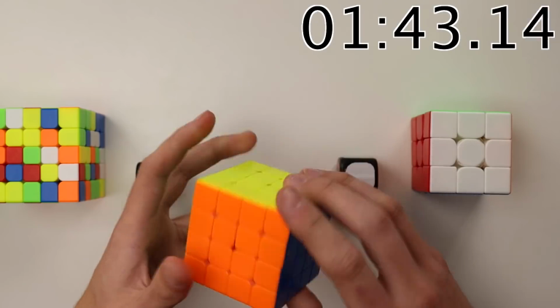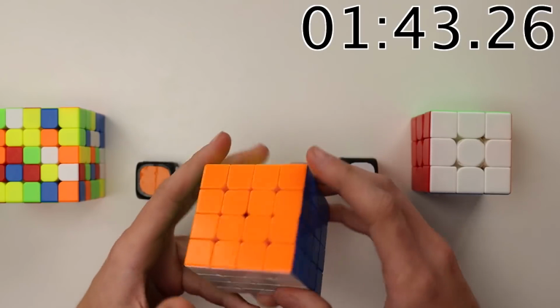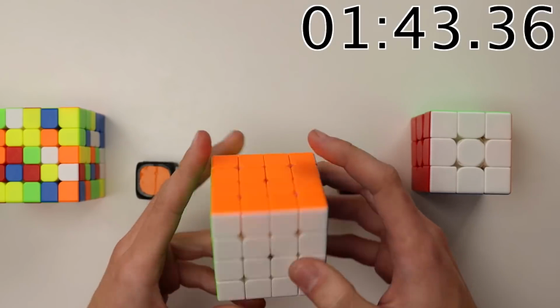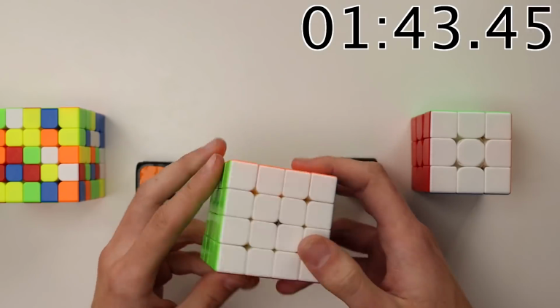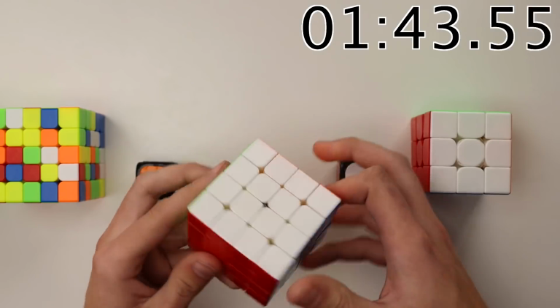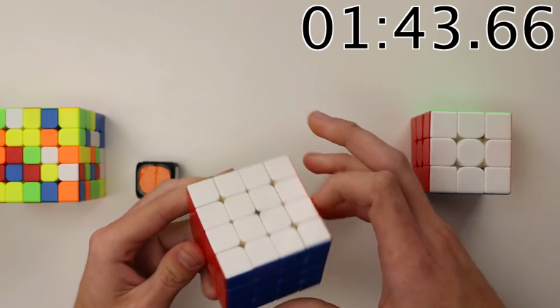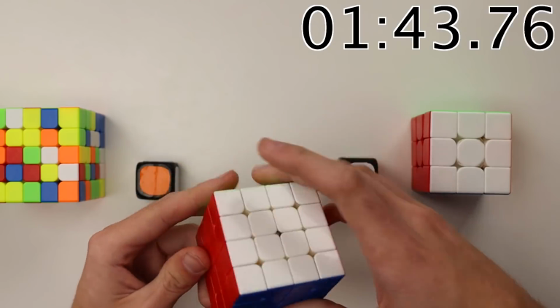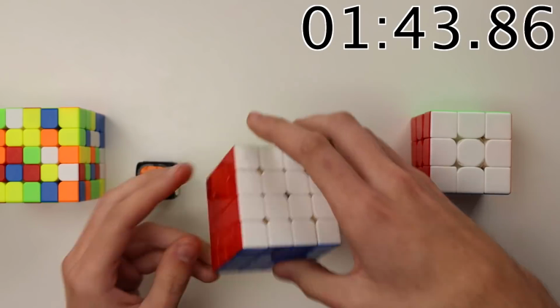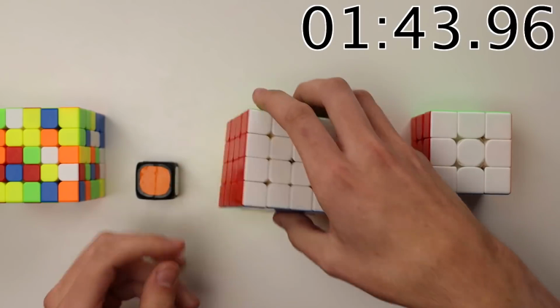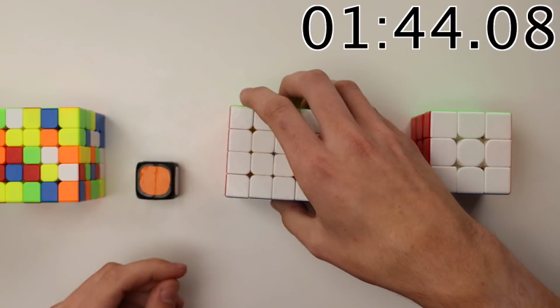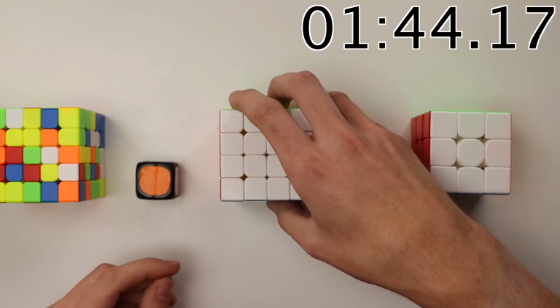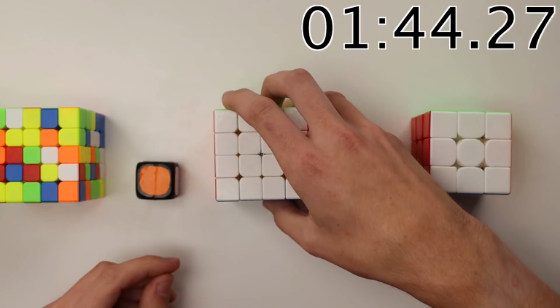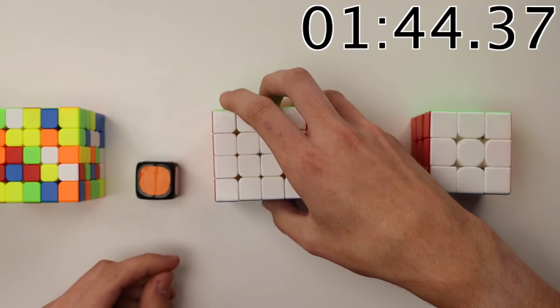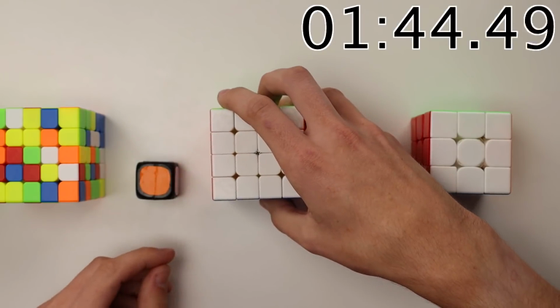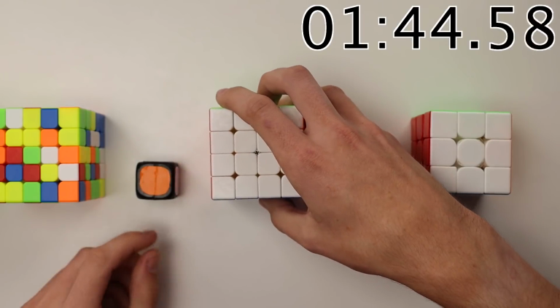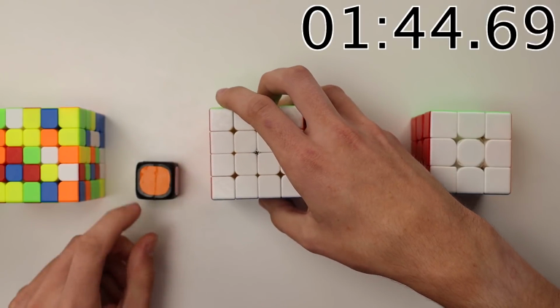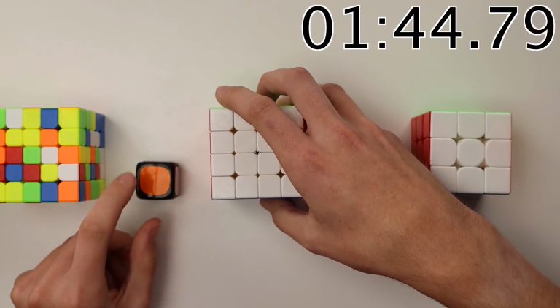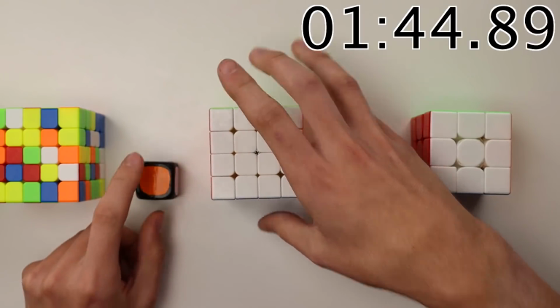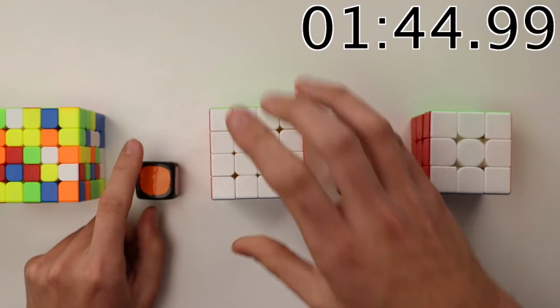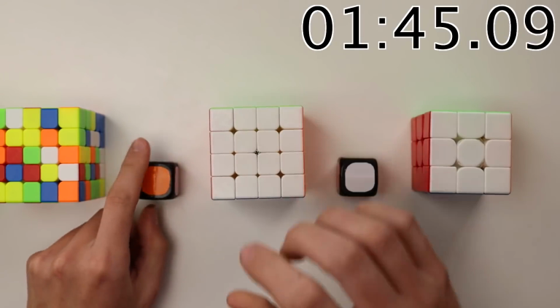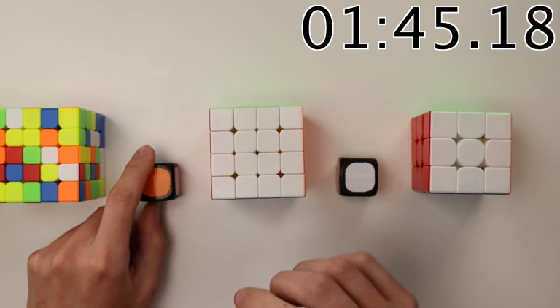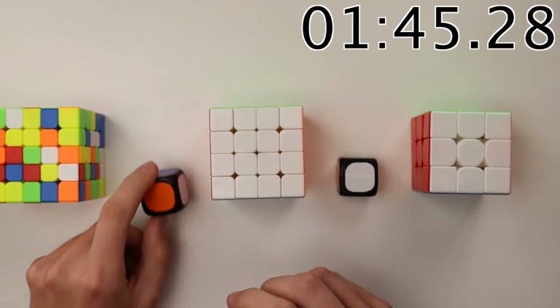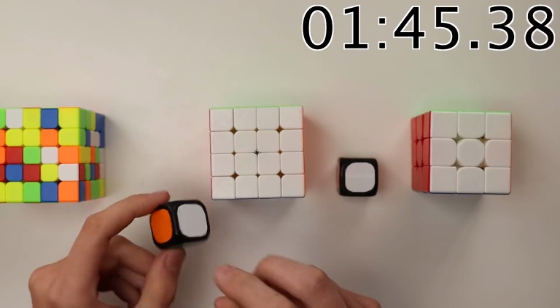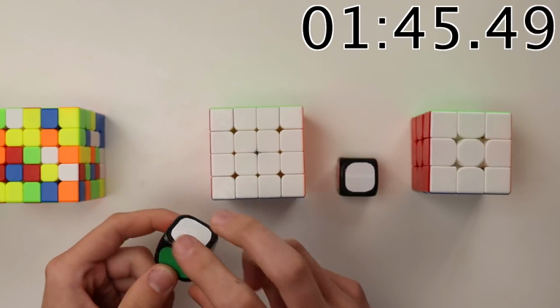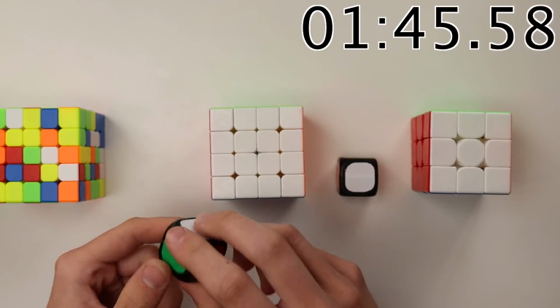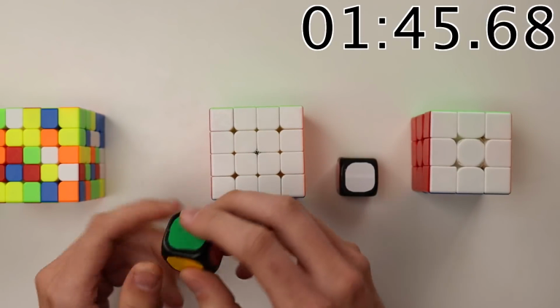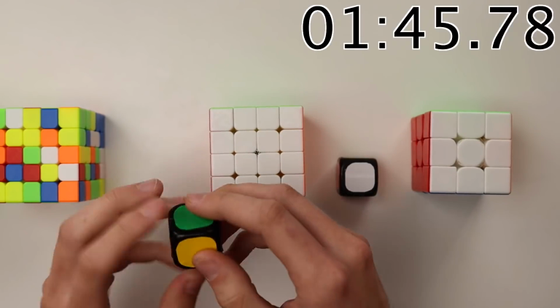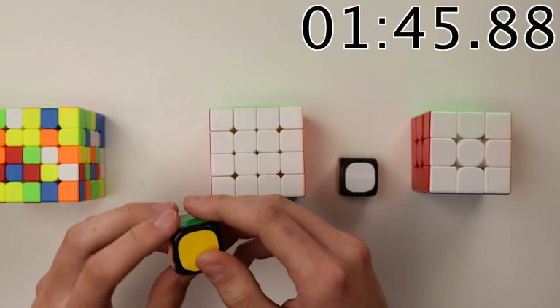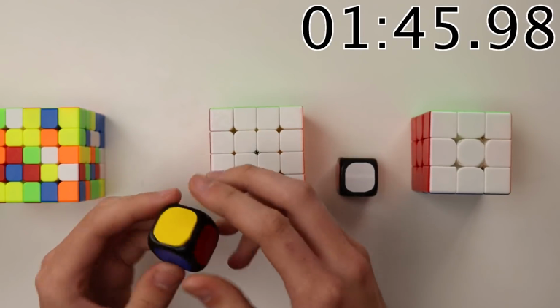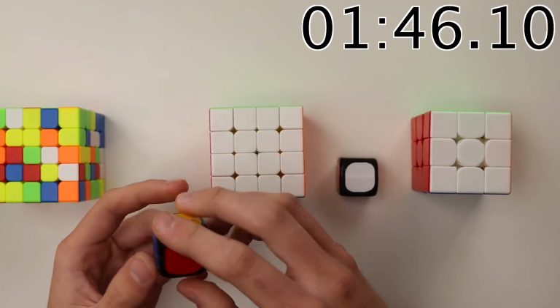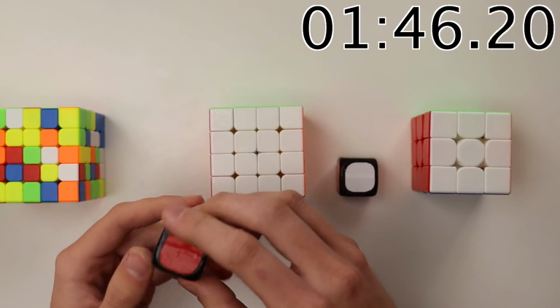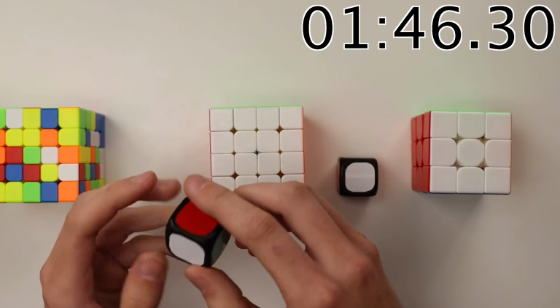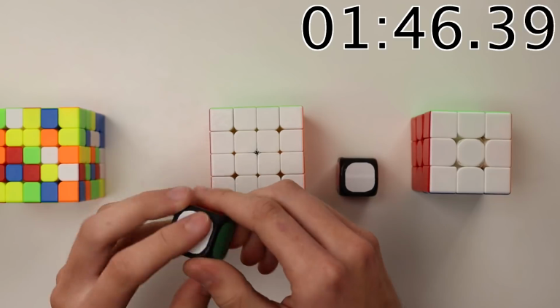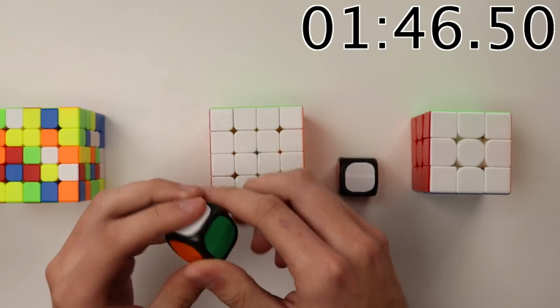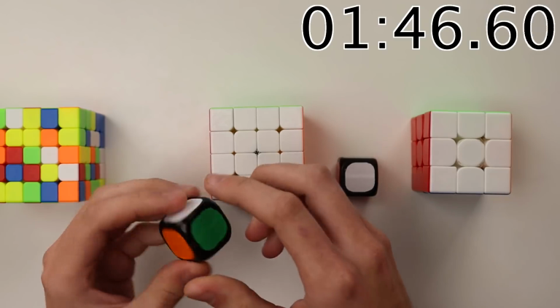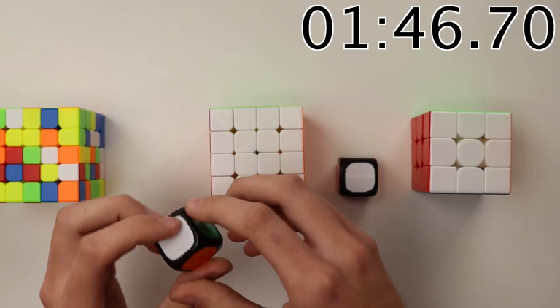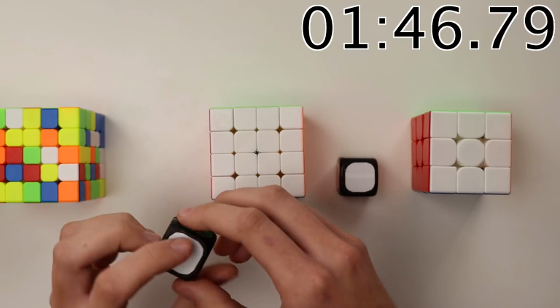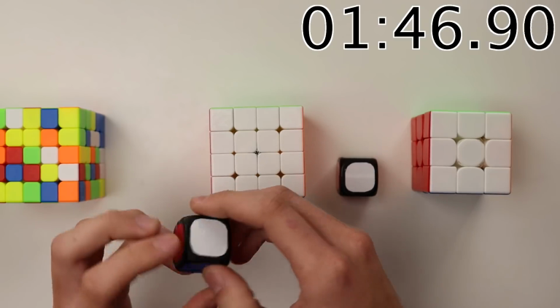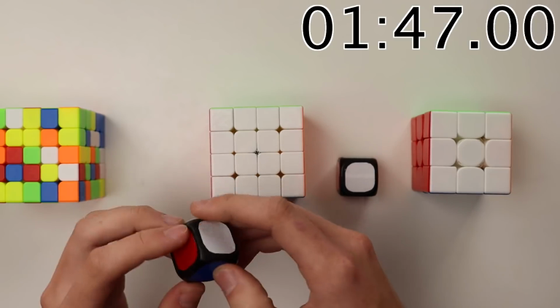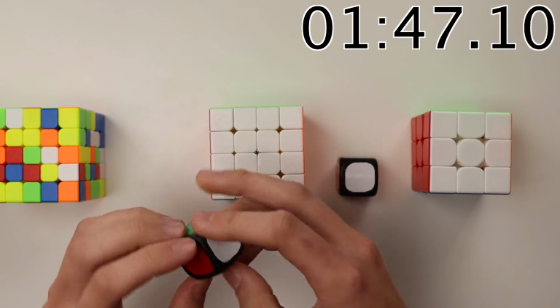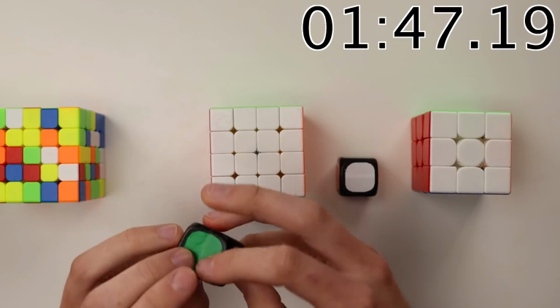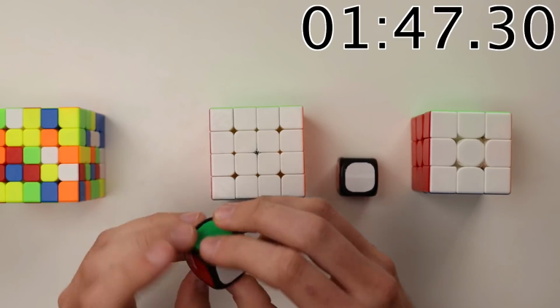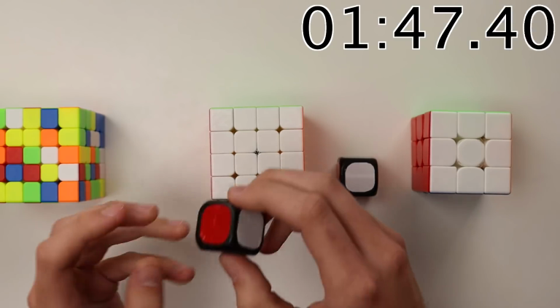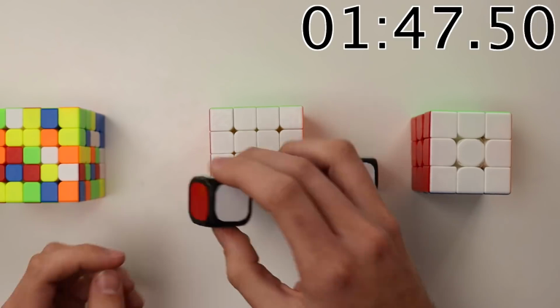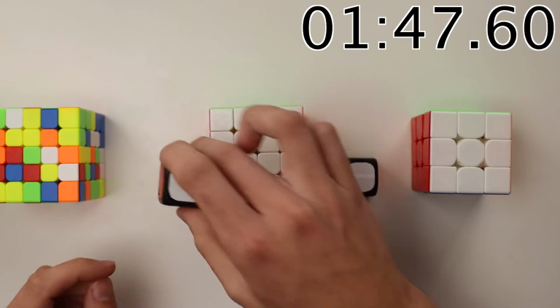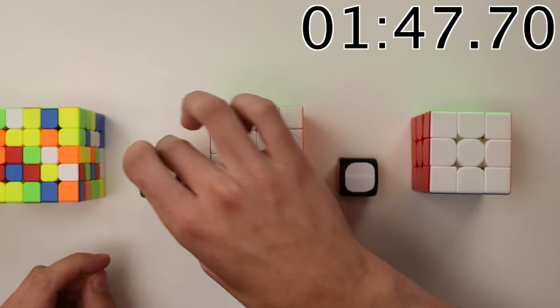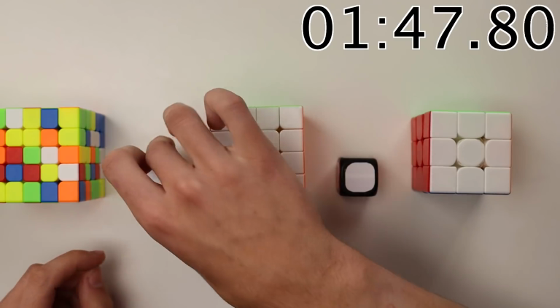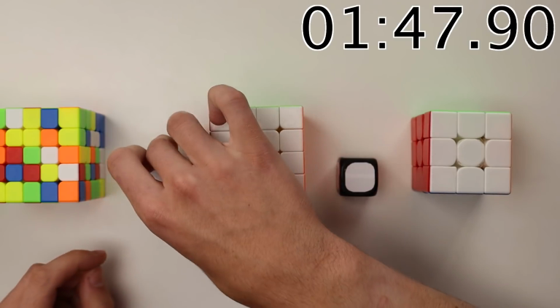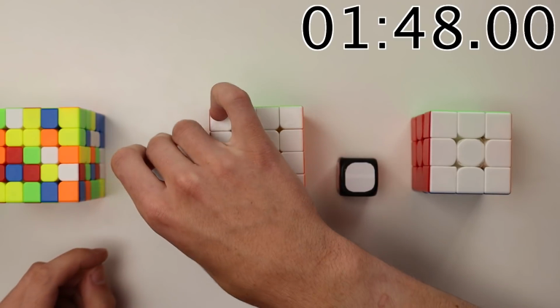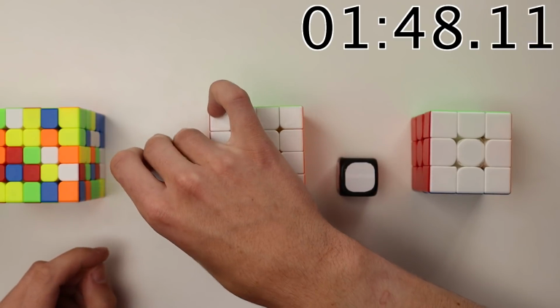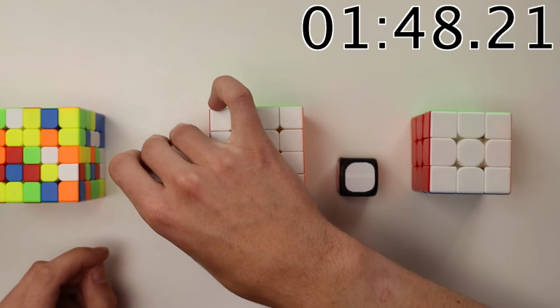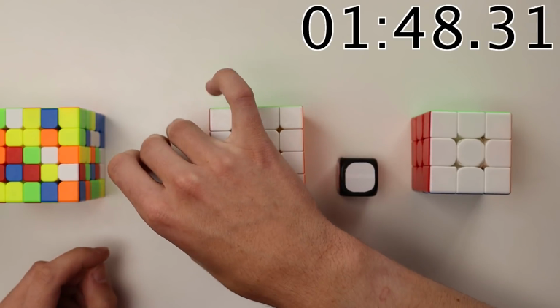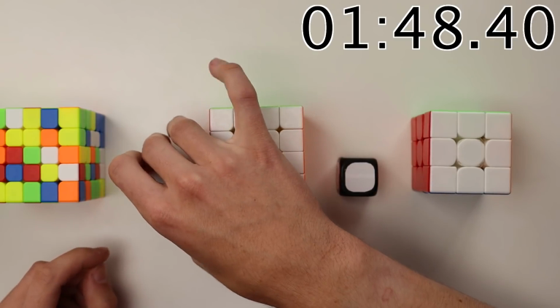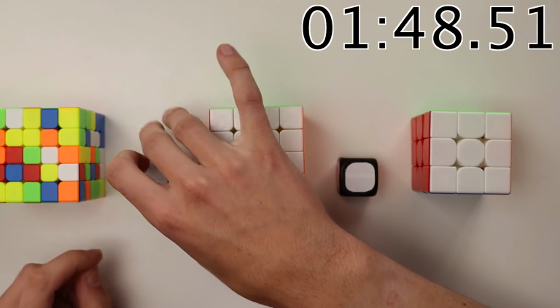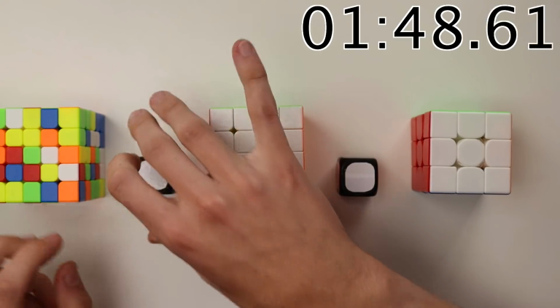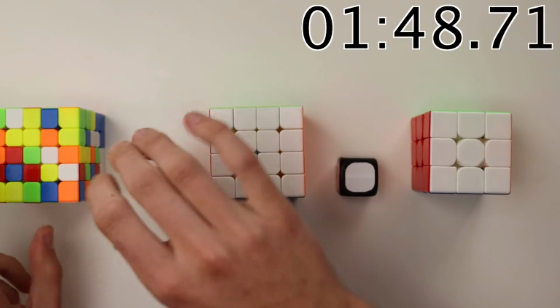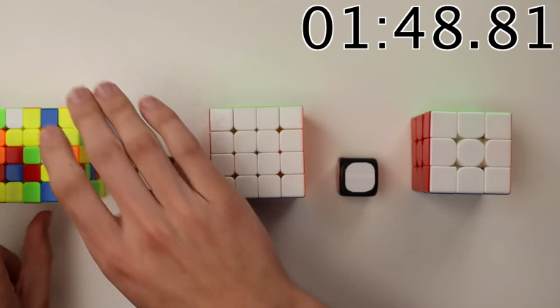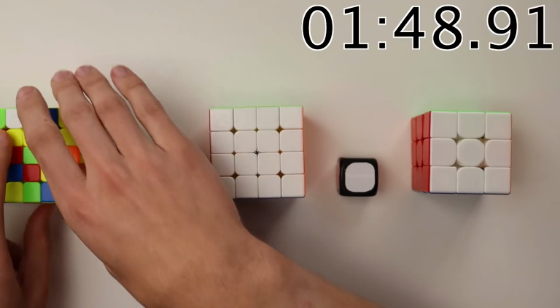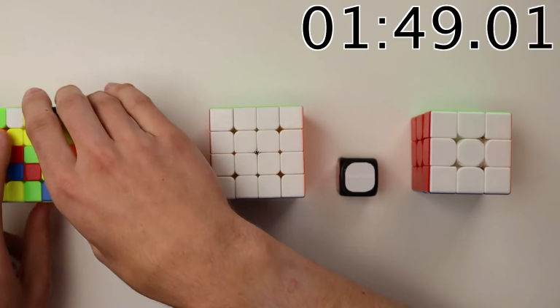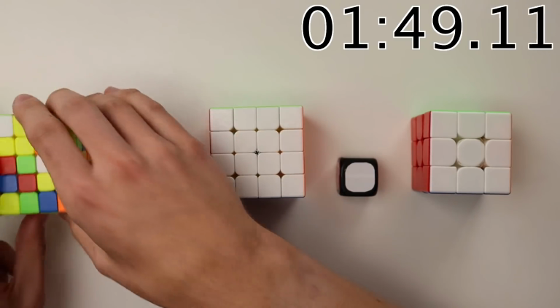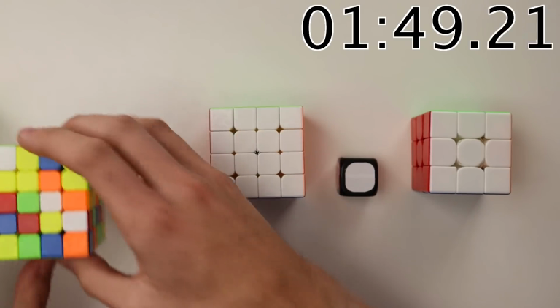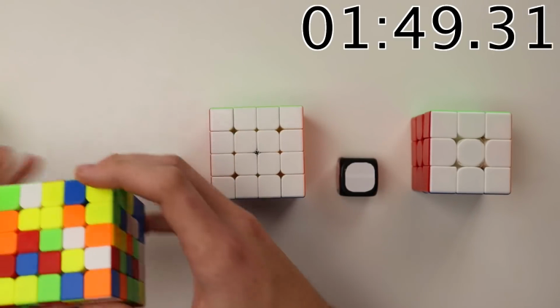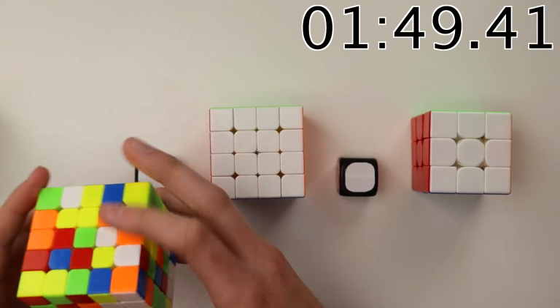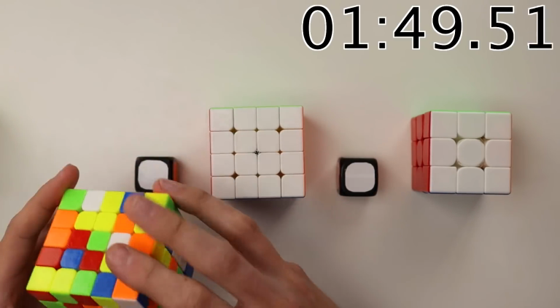Alright, 3.14 complete, now for a quick 1. That was a hard one. On to the 5 now.